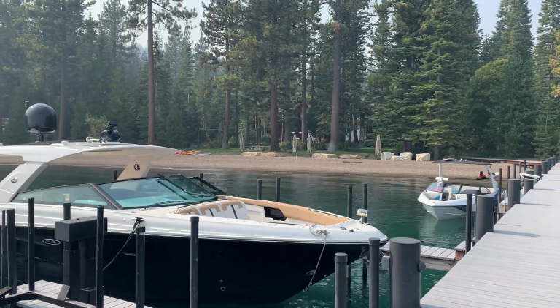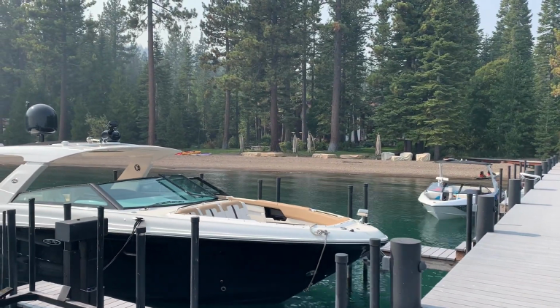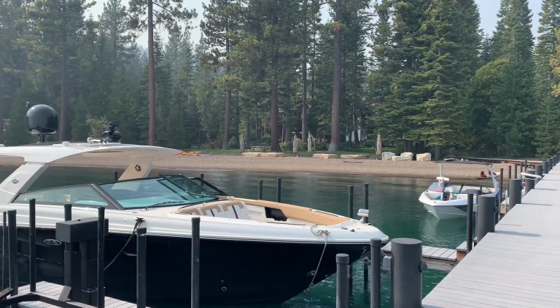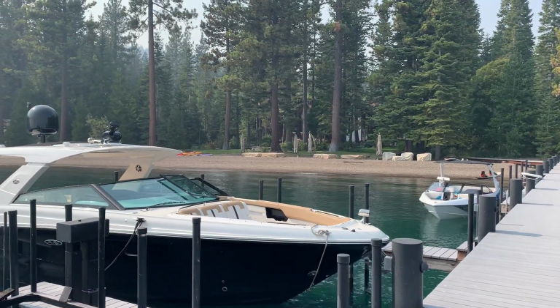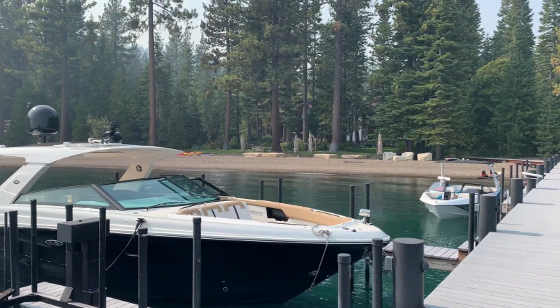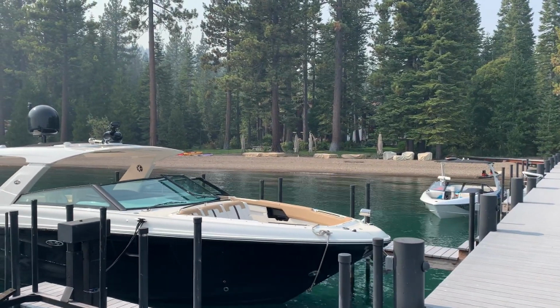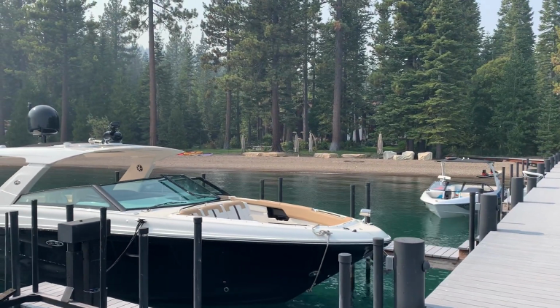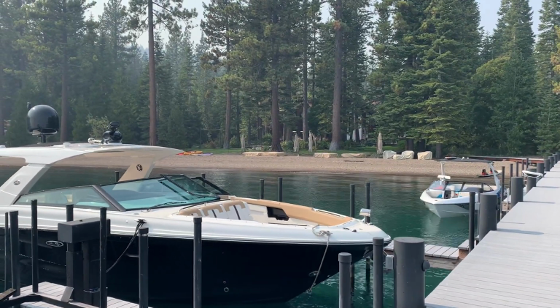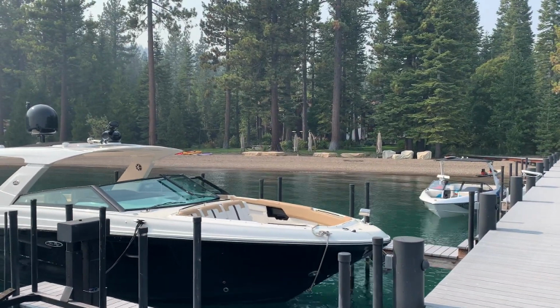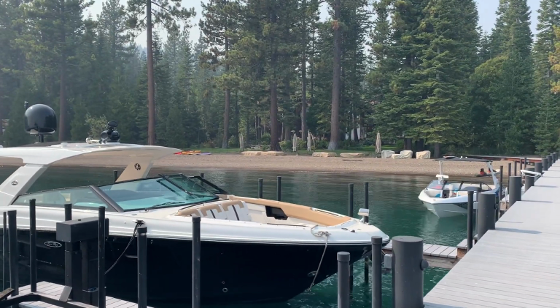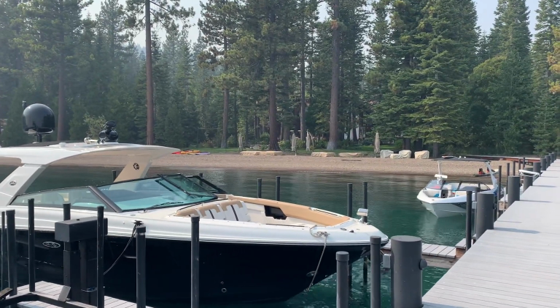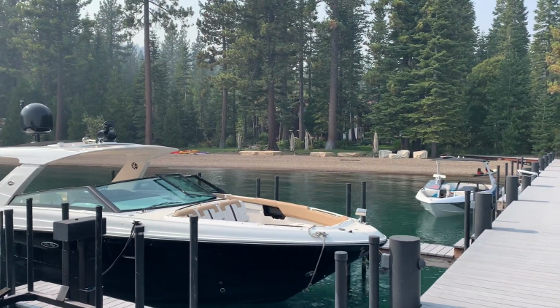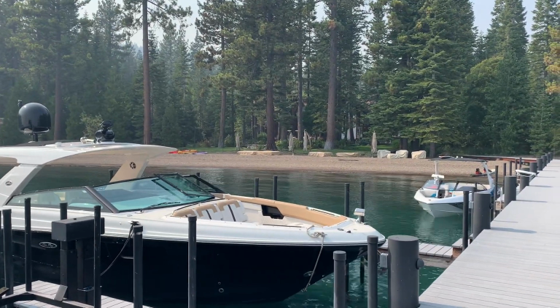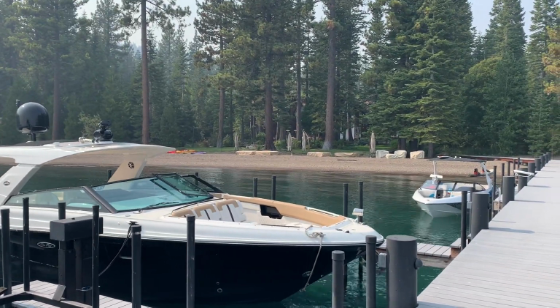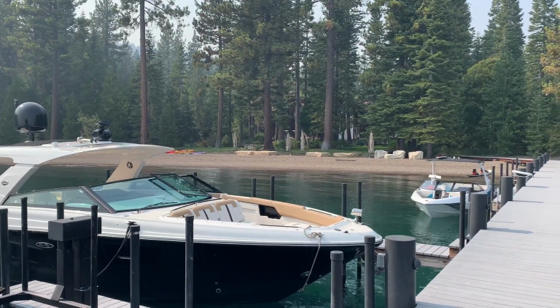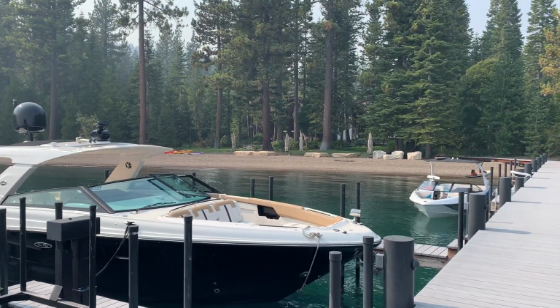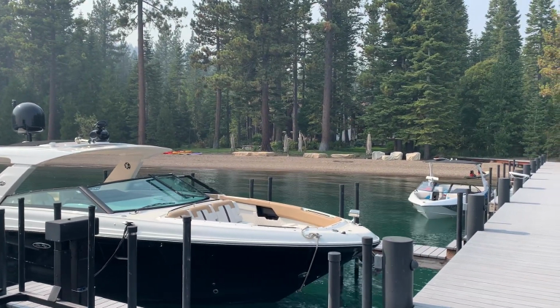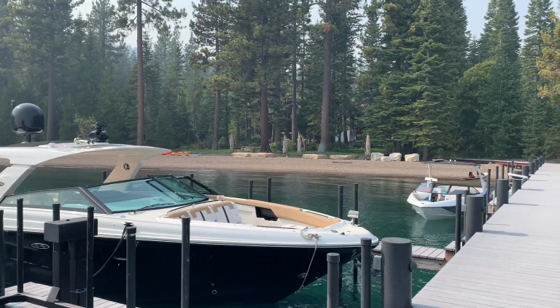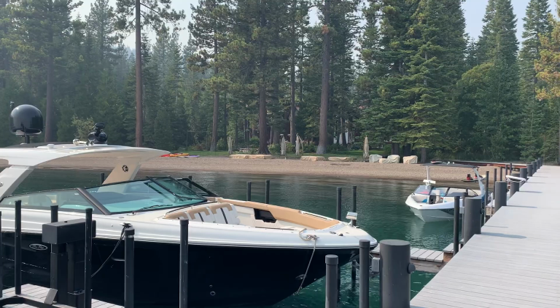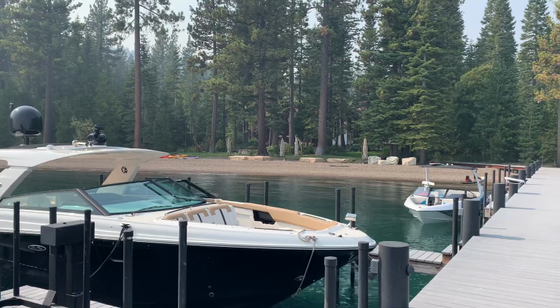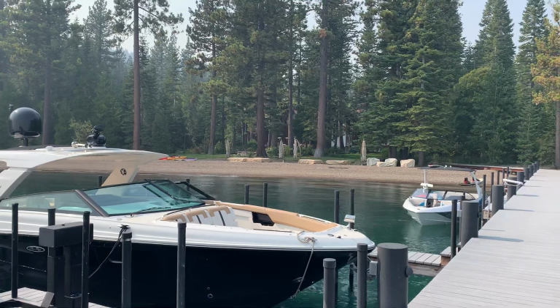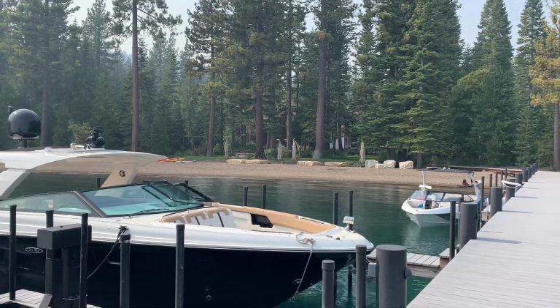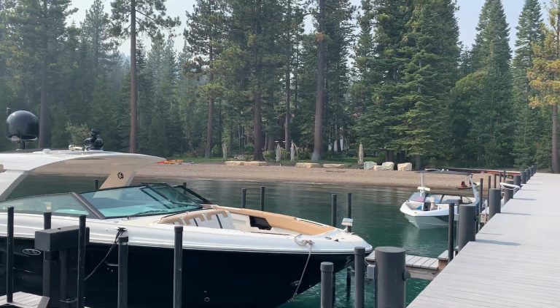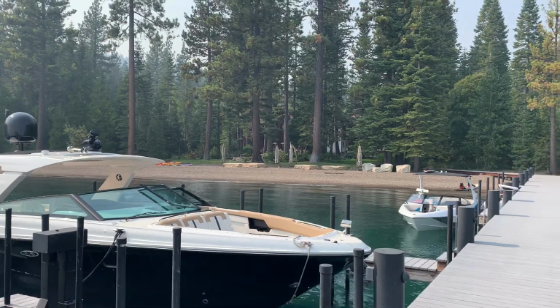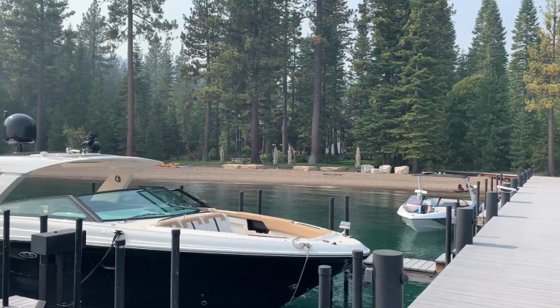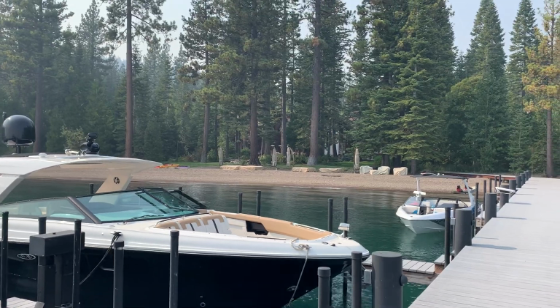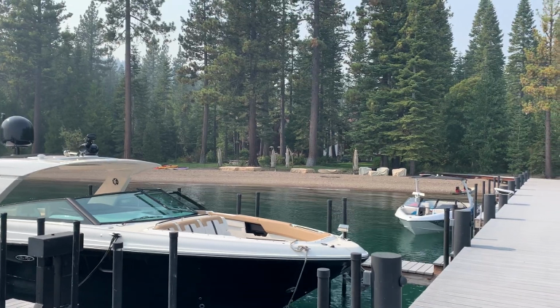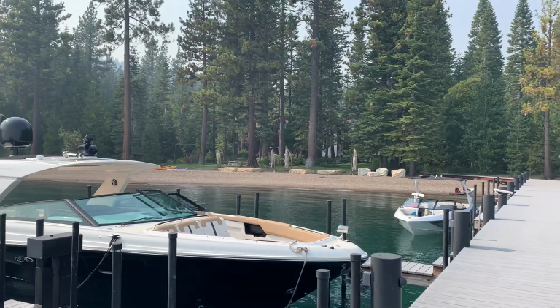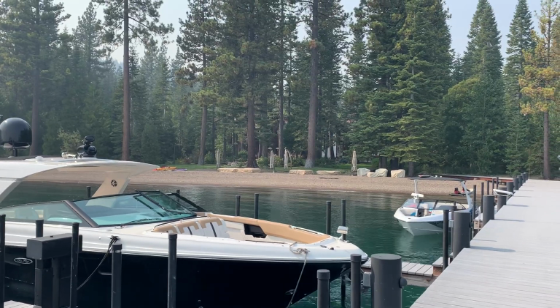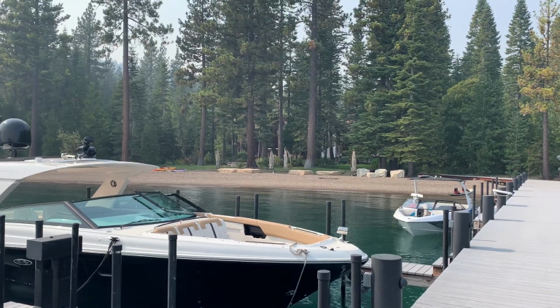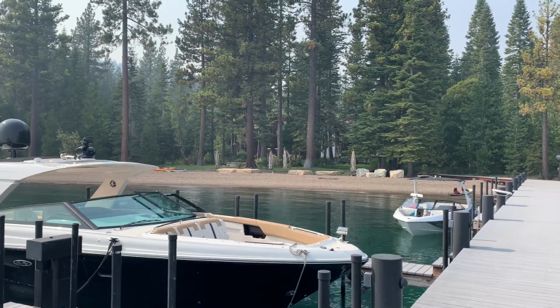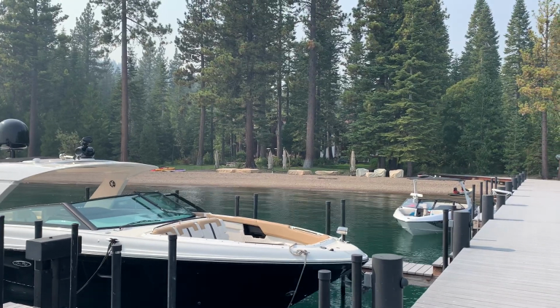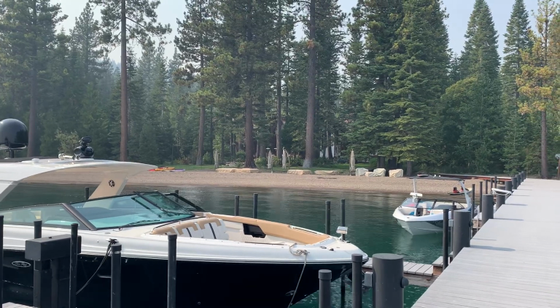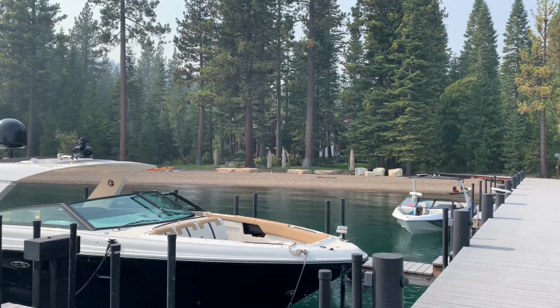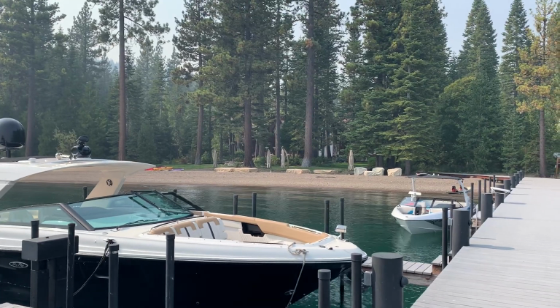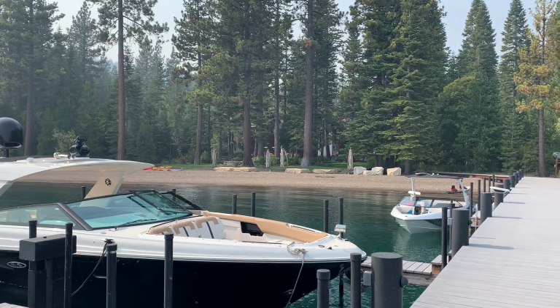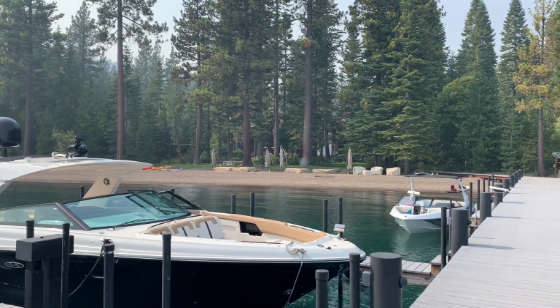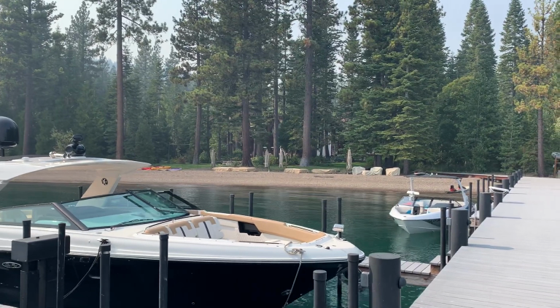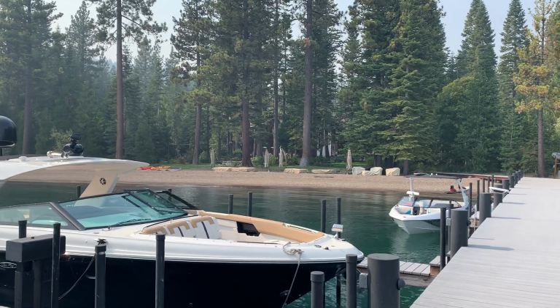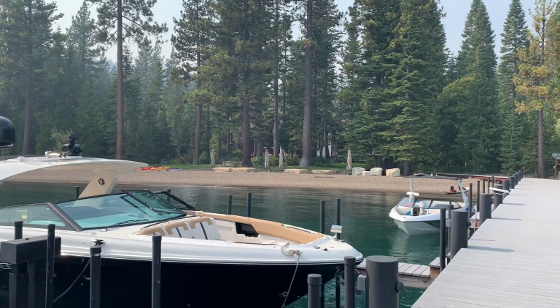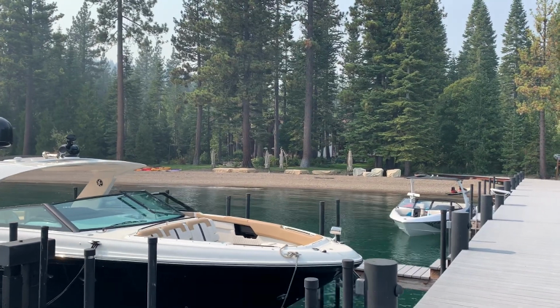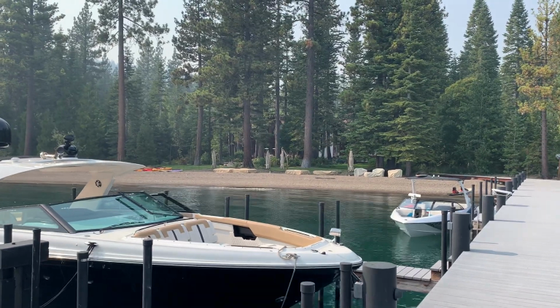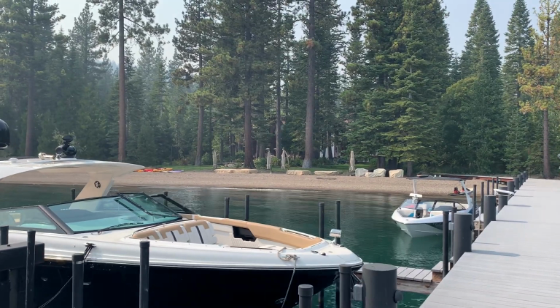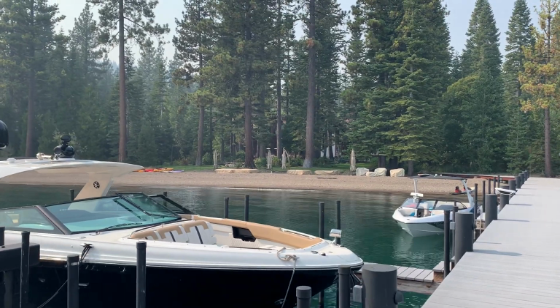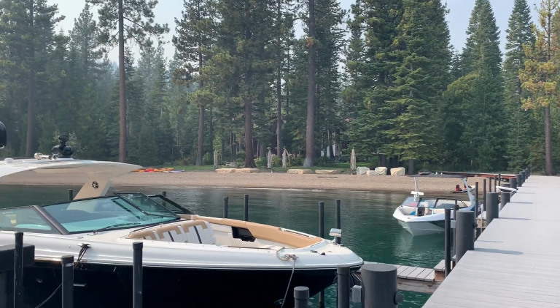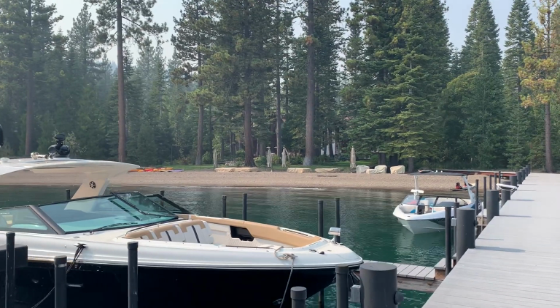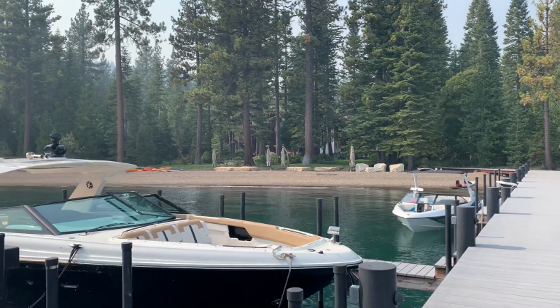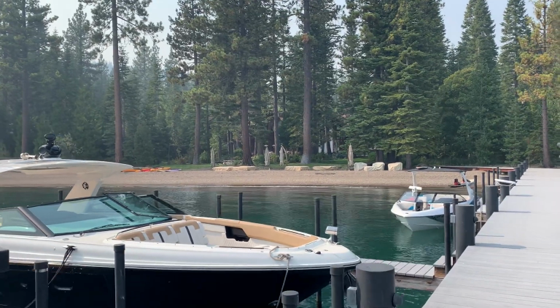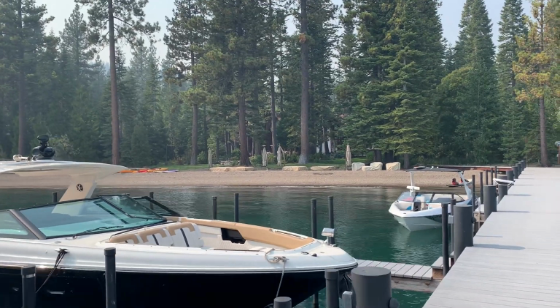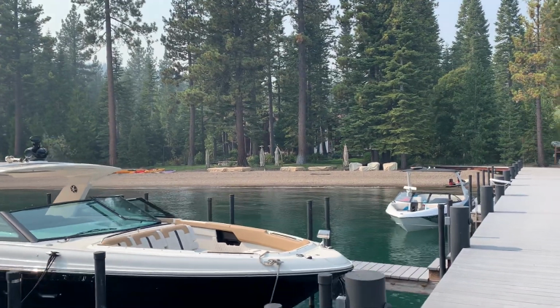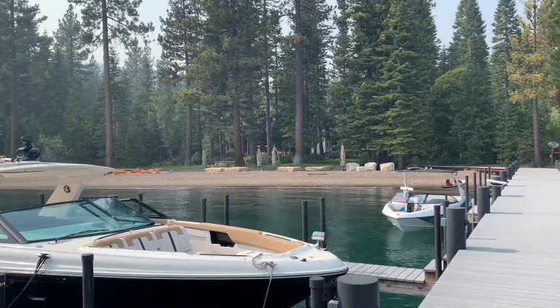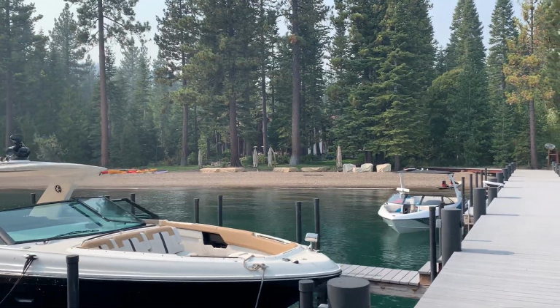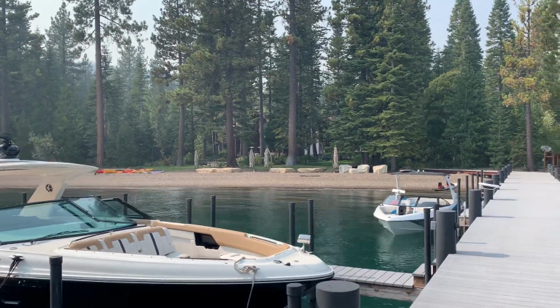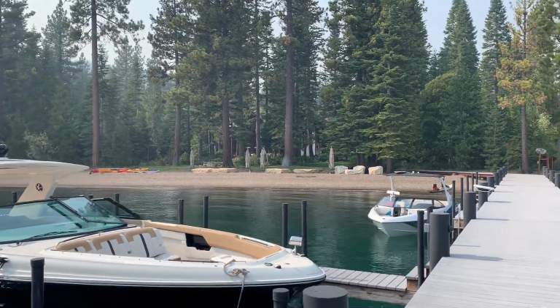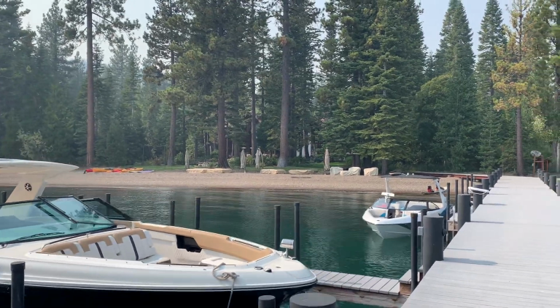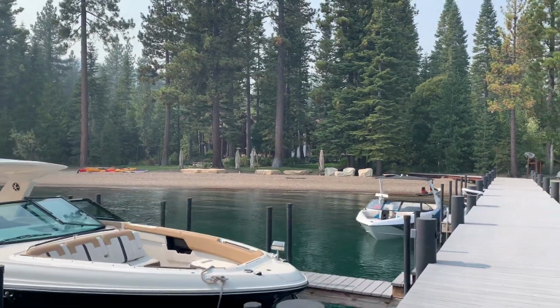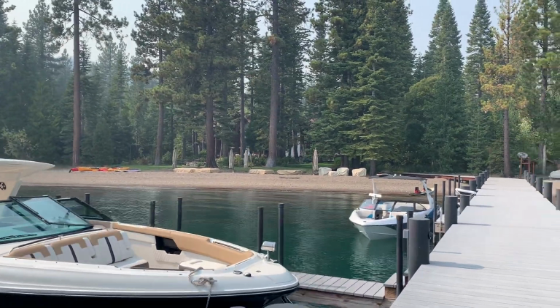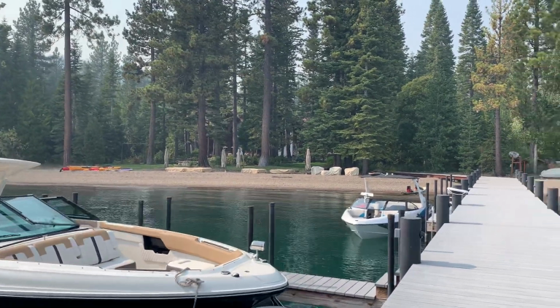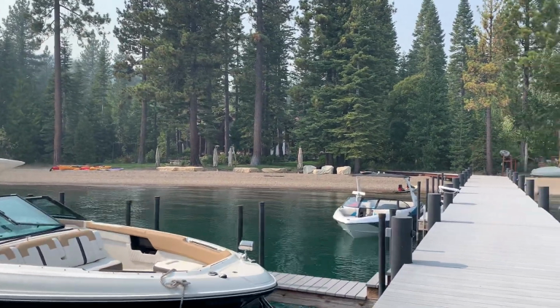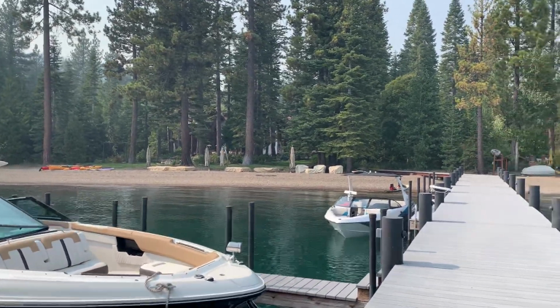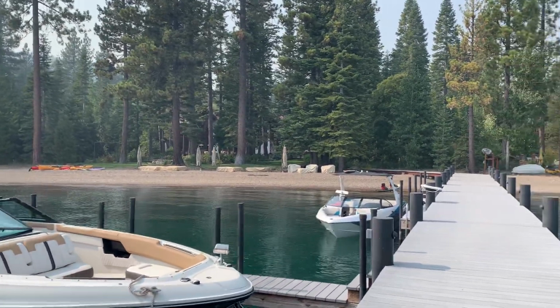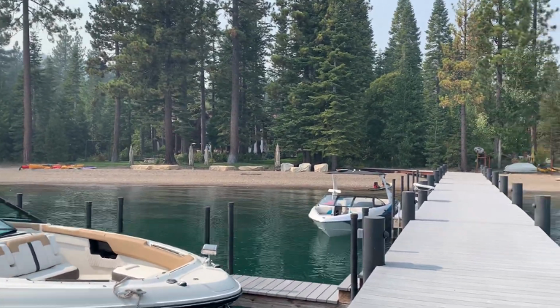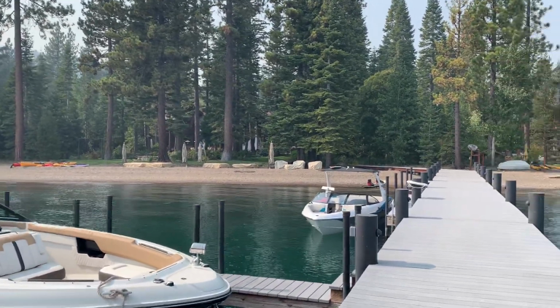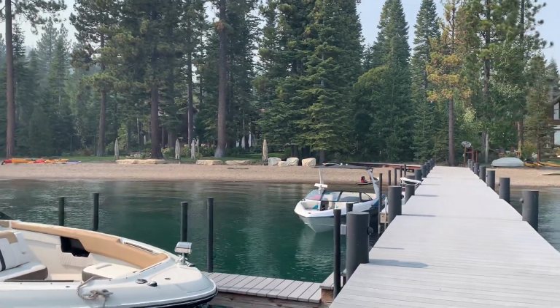Thanks for visiting the Big Blue Lake channel here on YouTube. Feel free to reach out for more information or to come see this house.